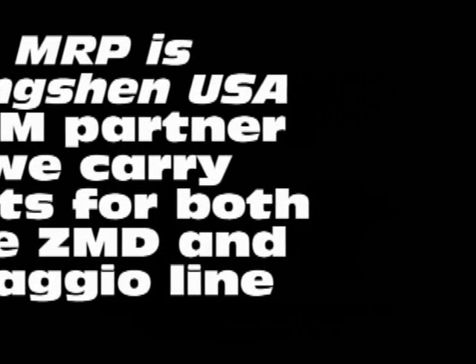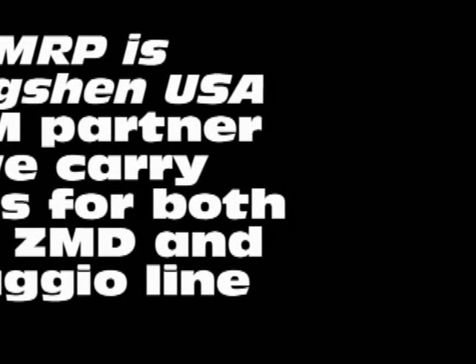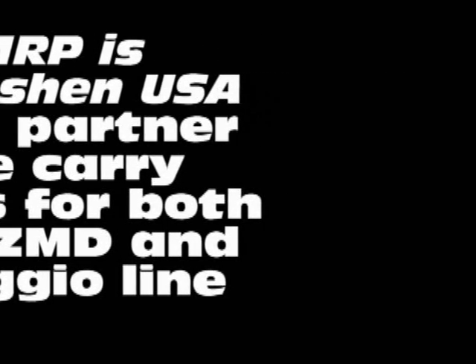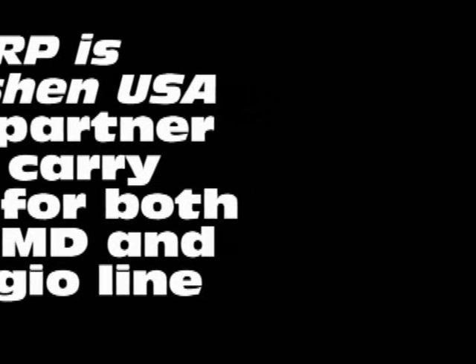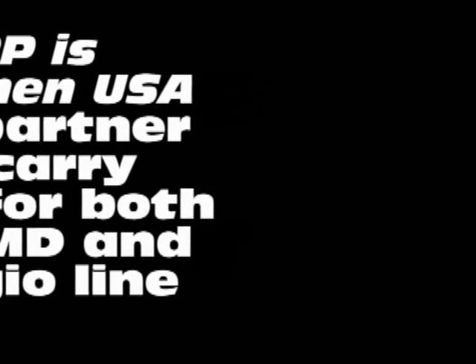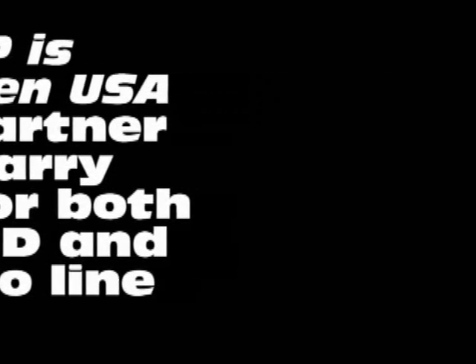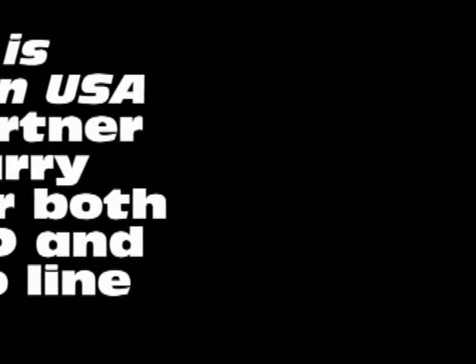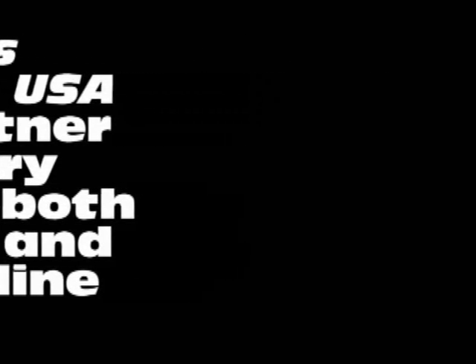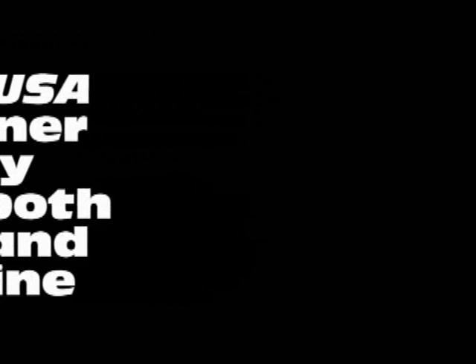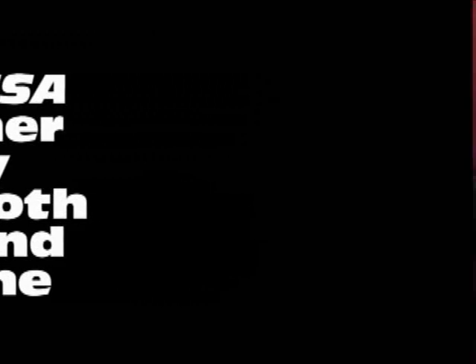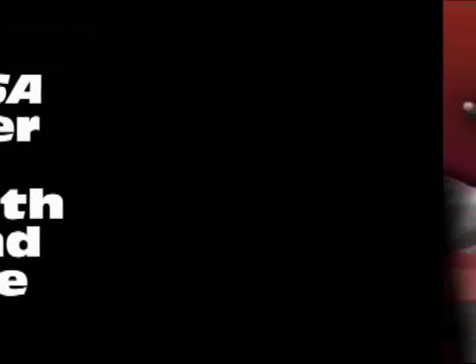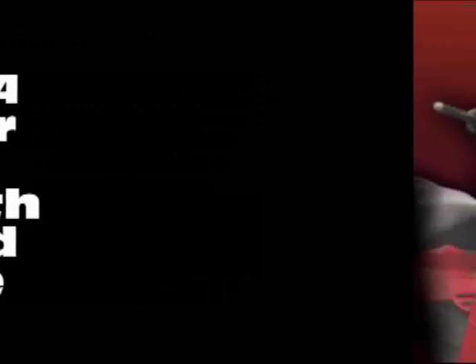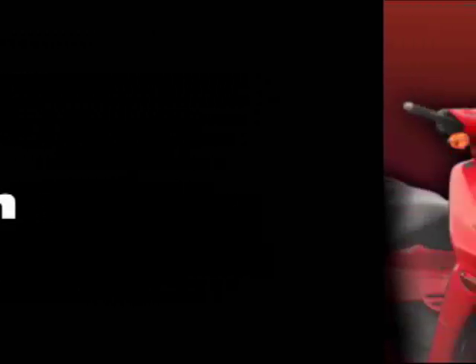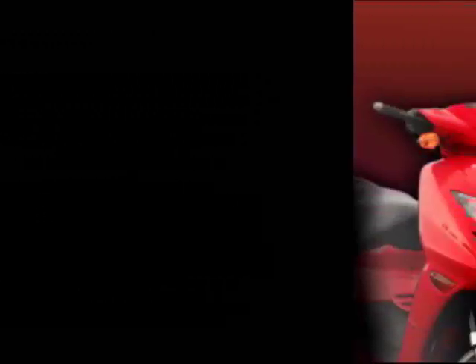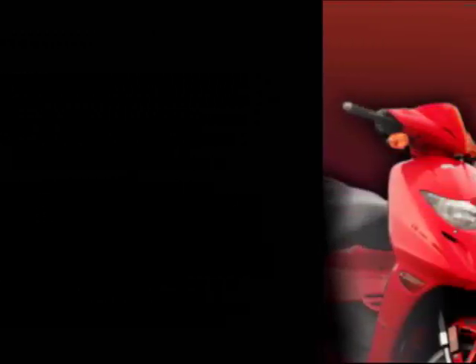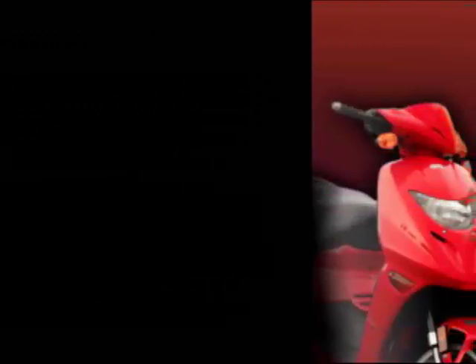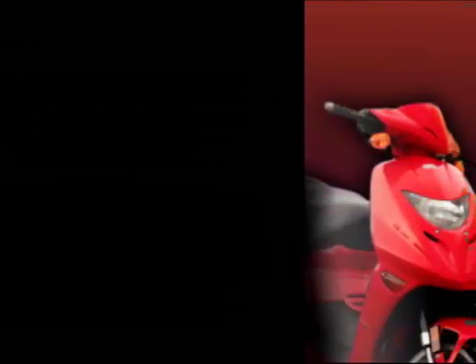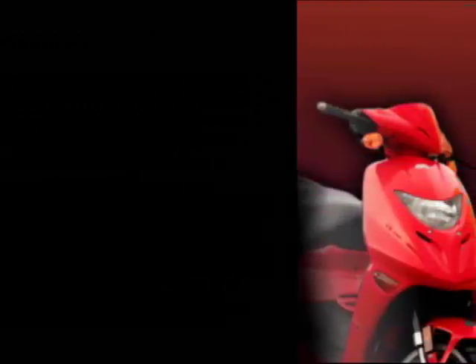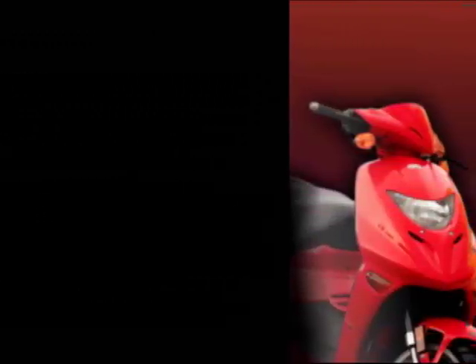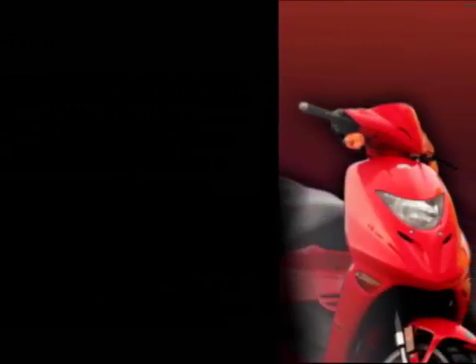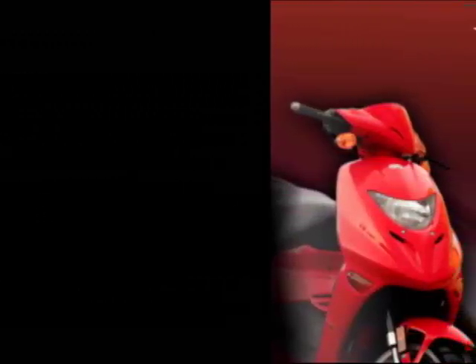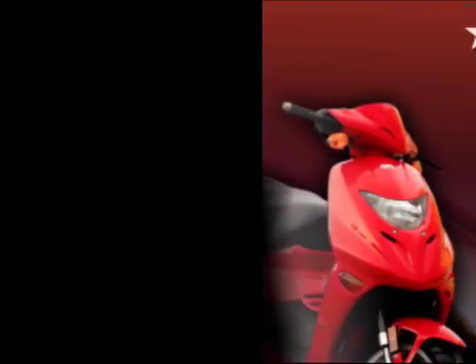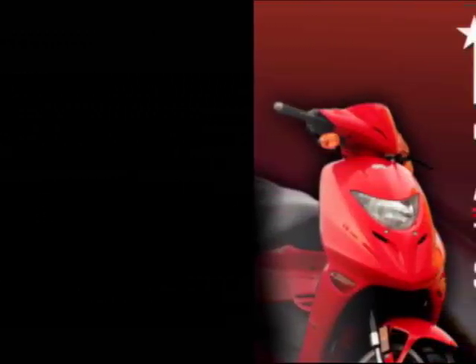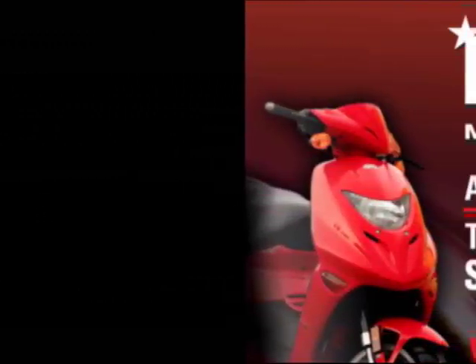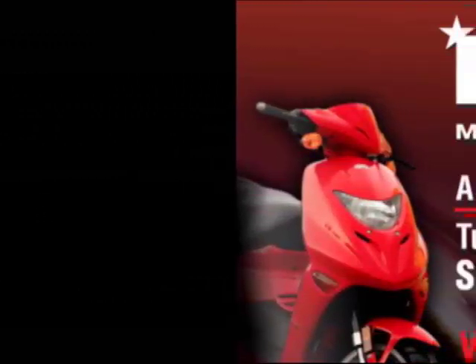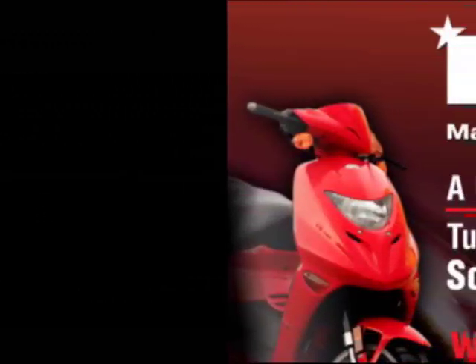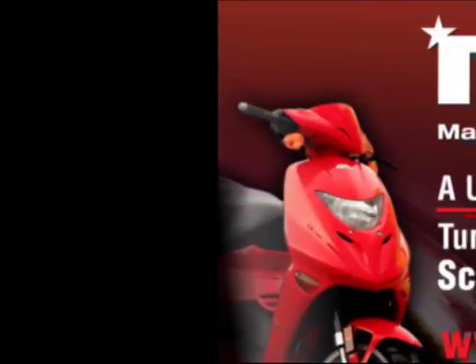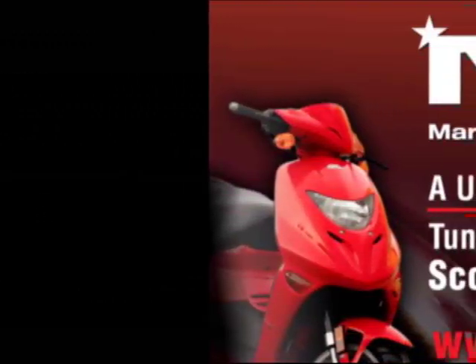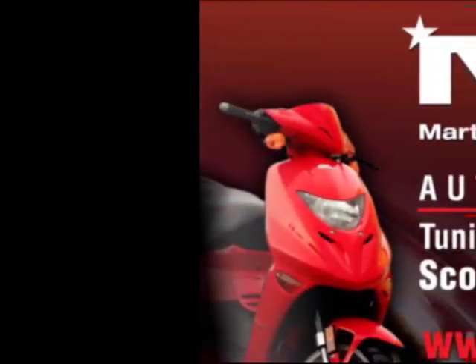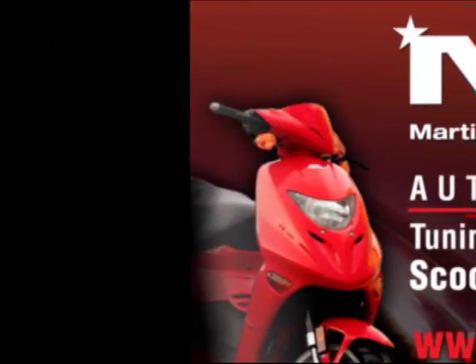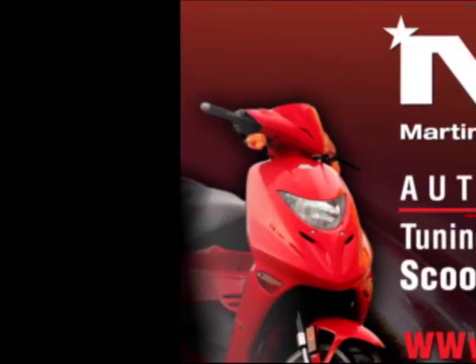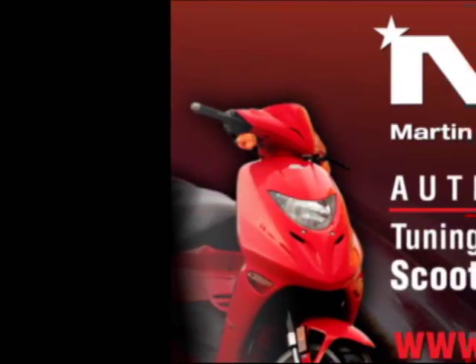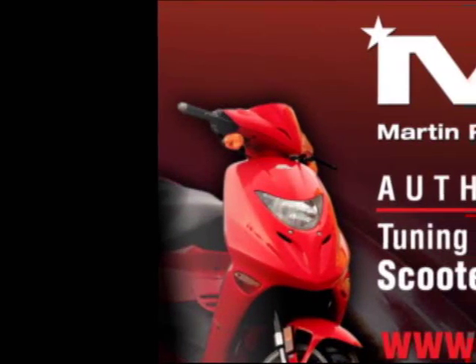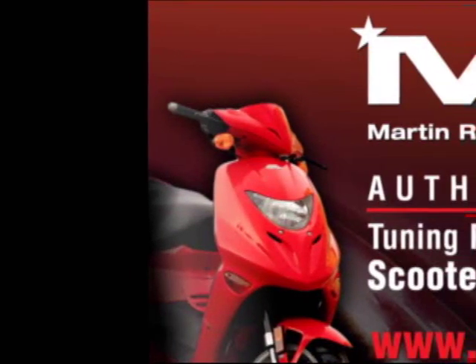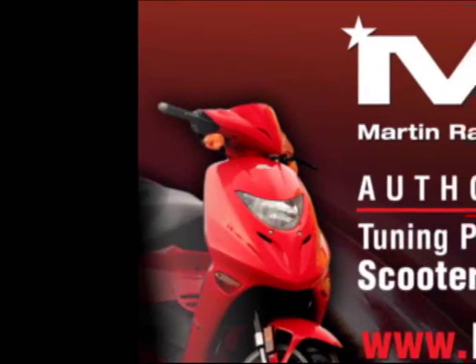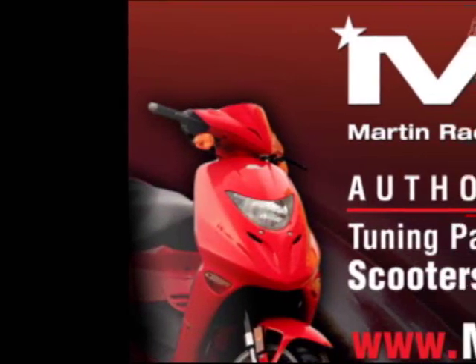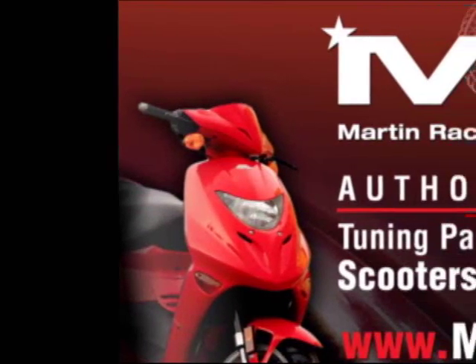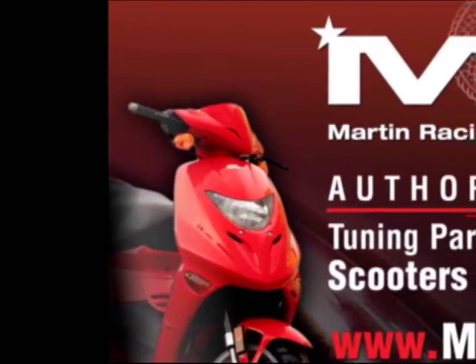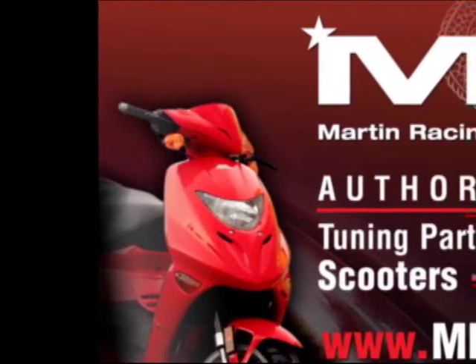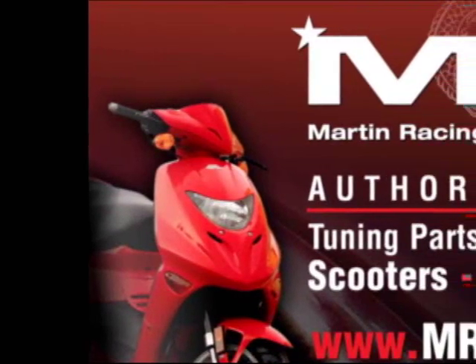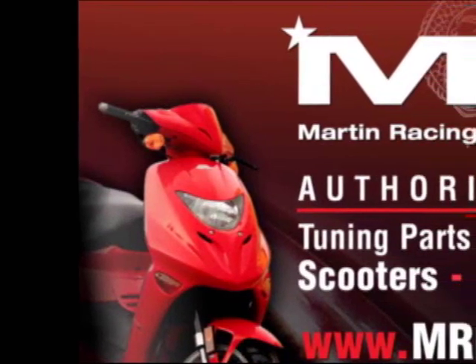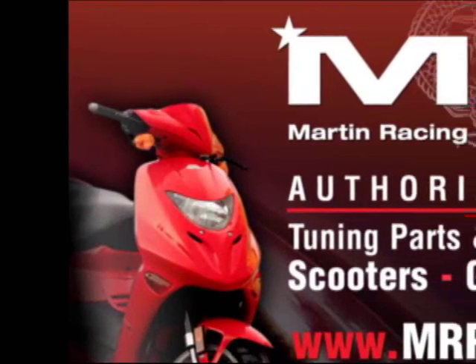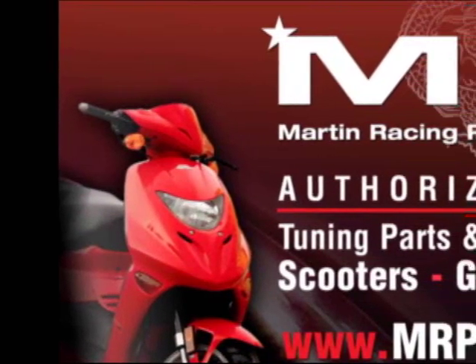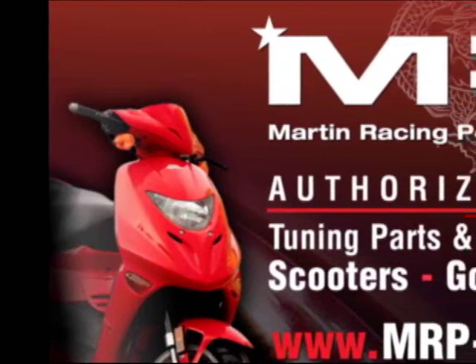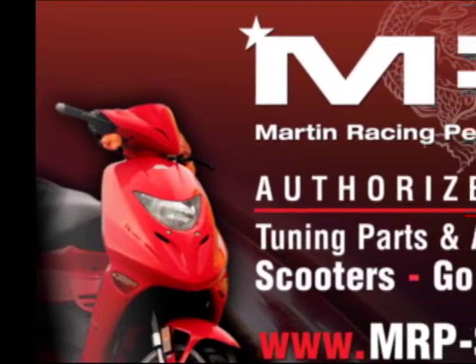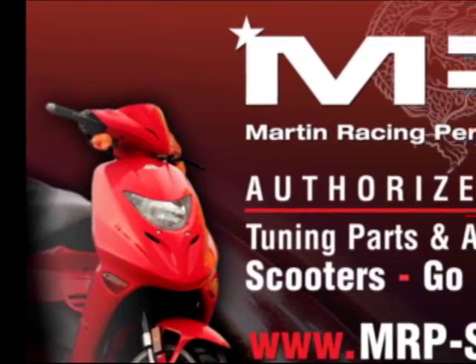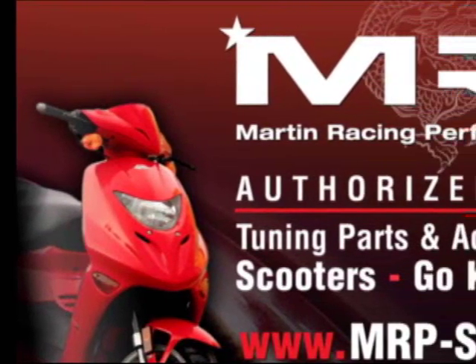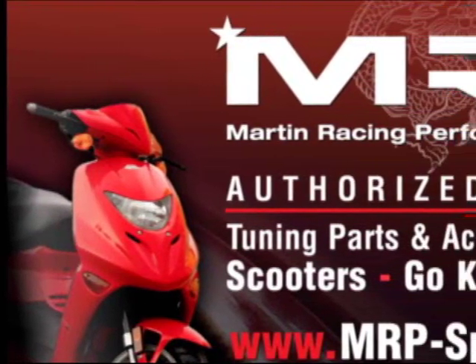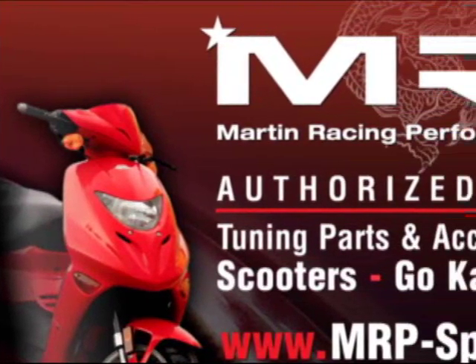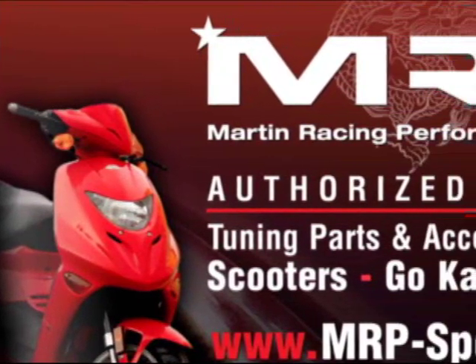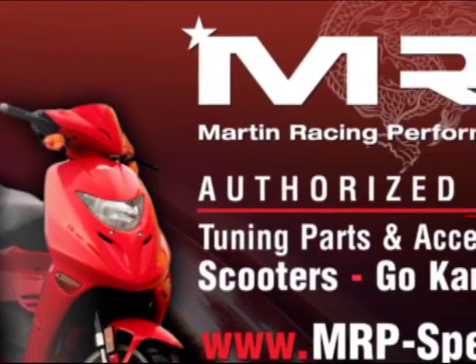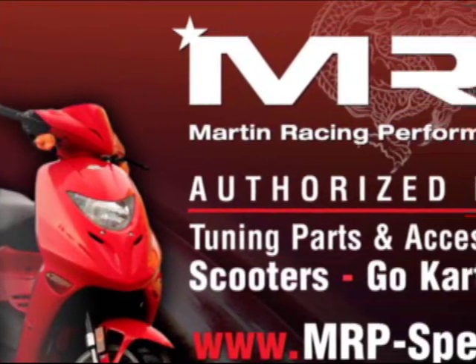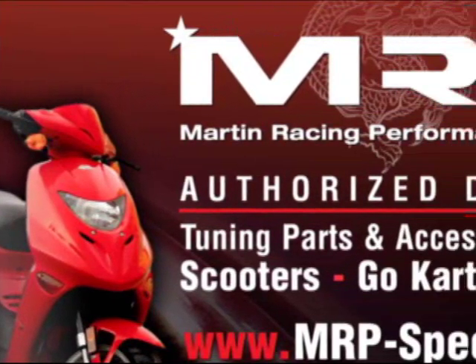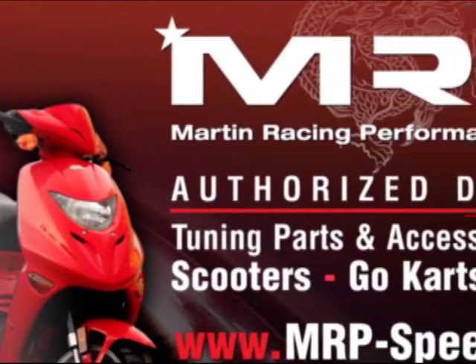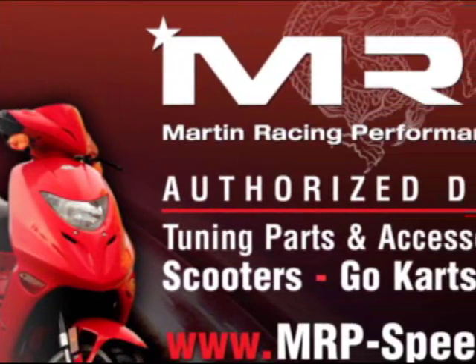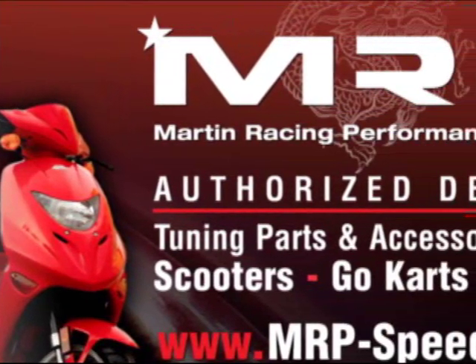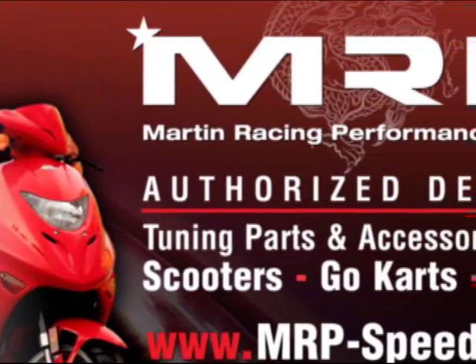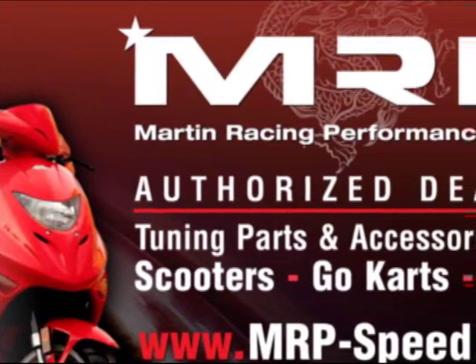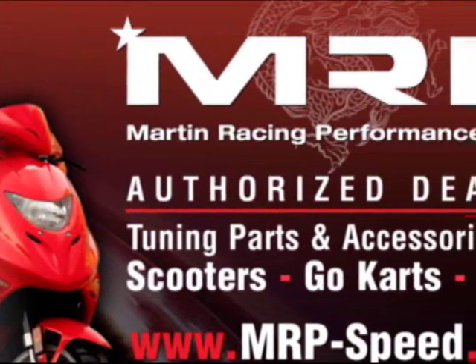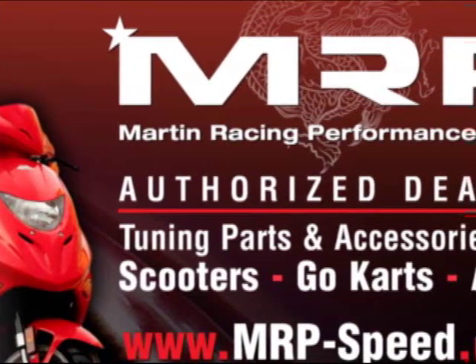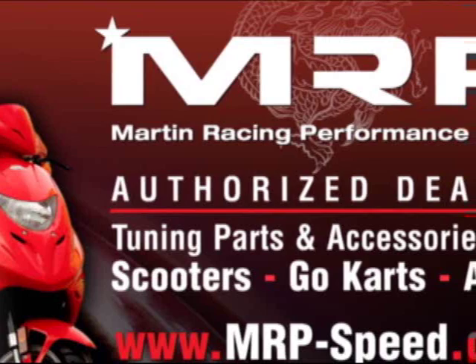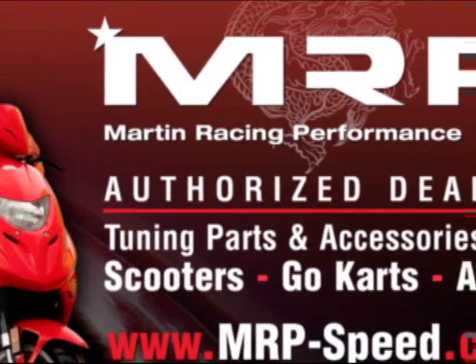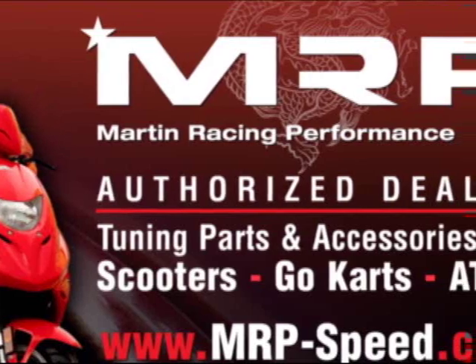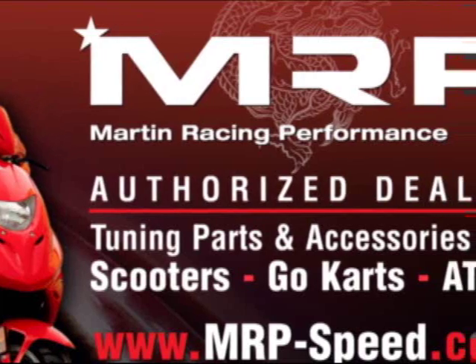Martin Racing Performance, the most advanced parts on the planet. Oh yeah!